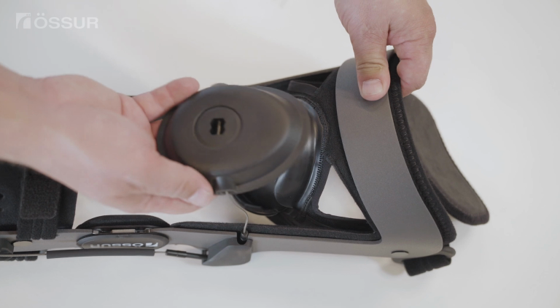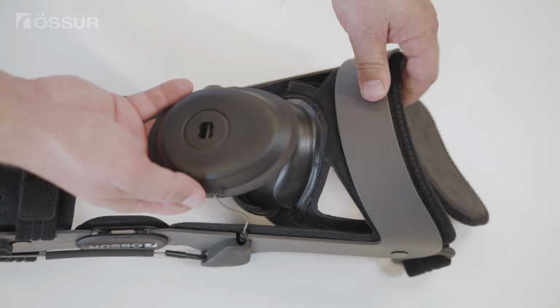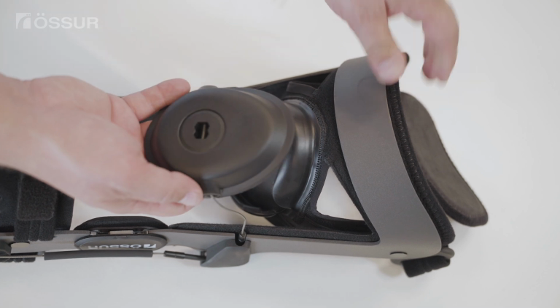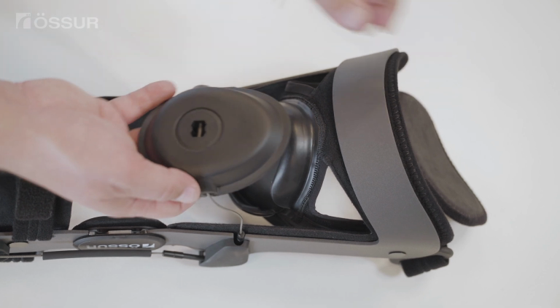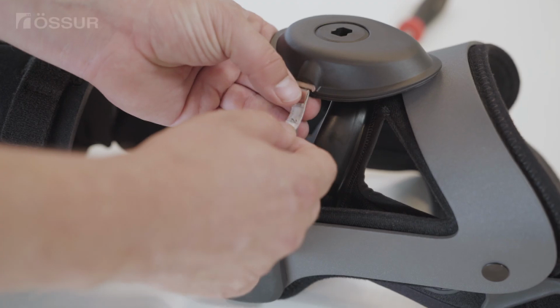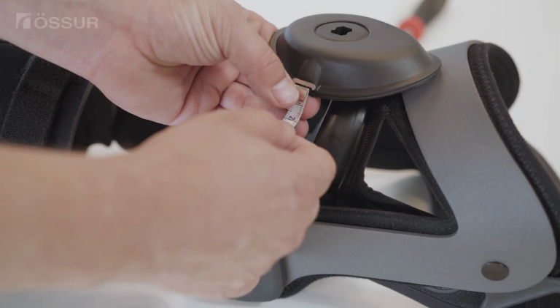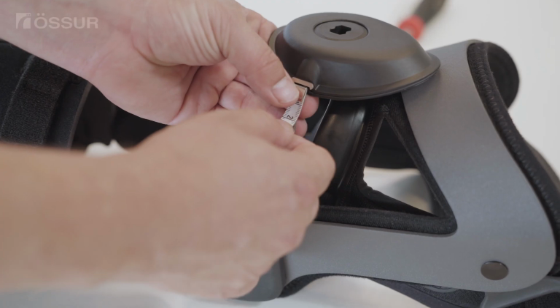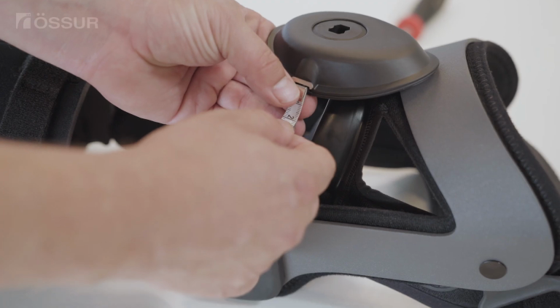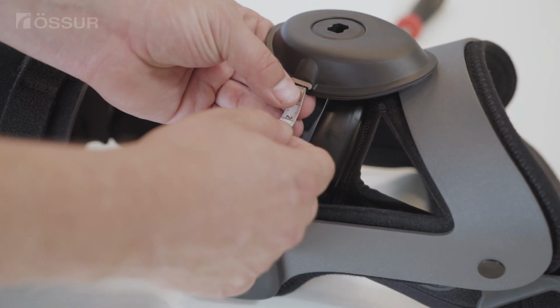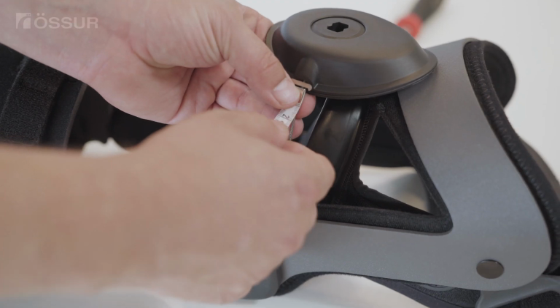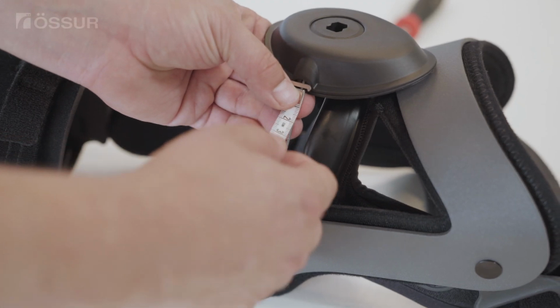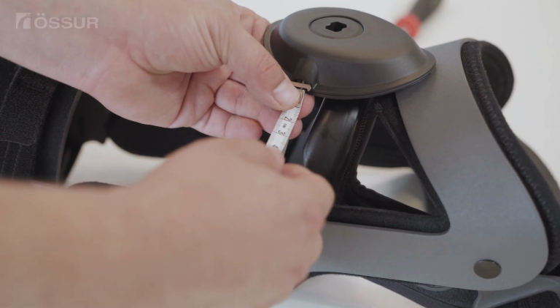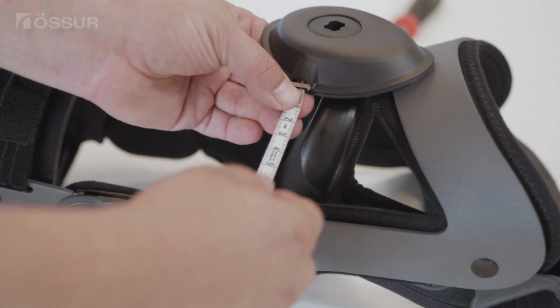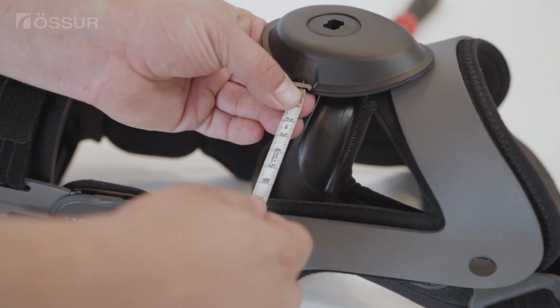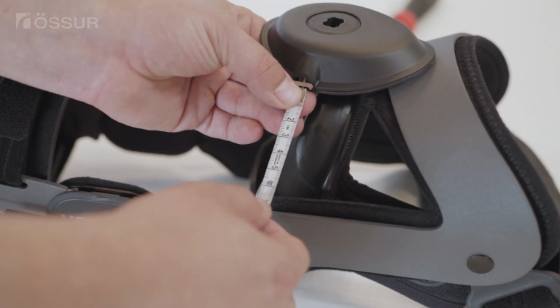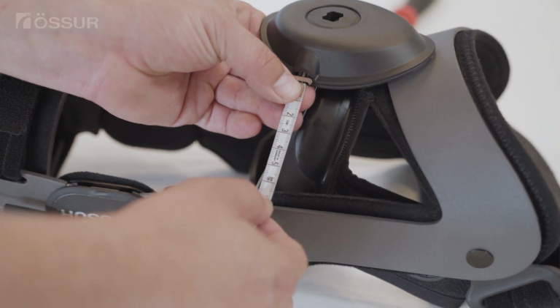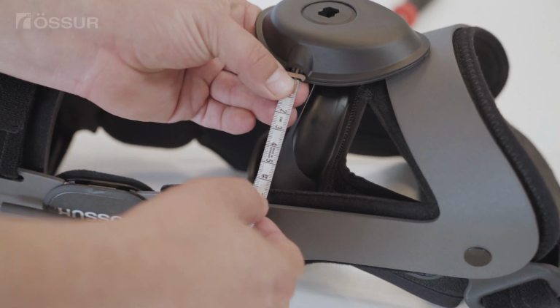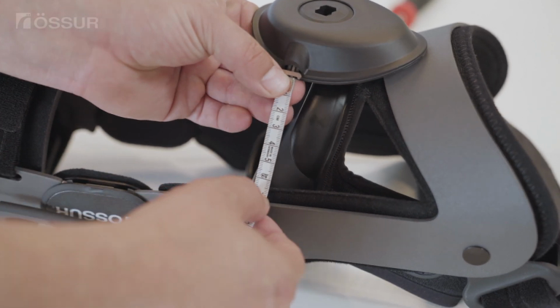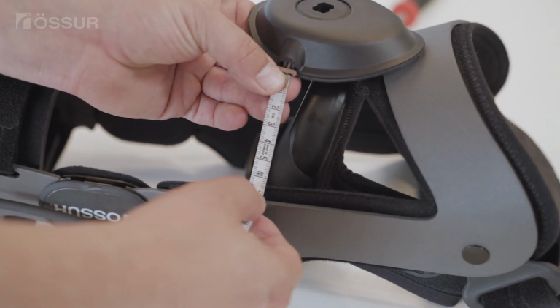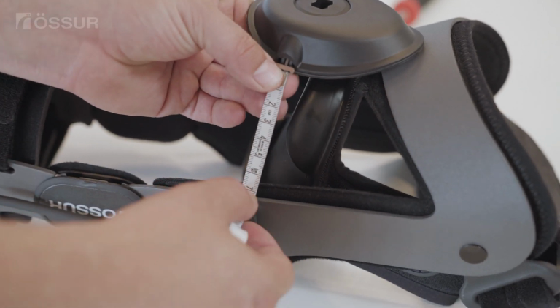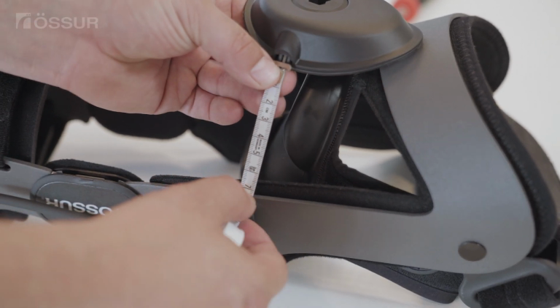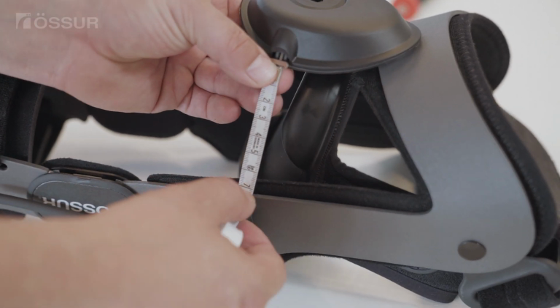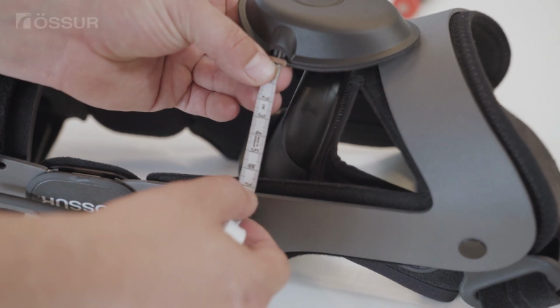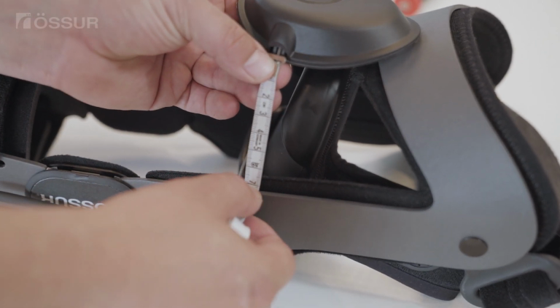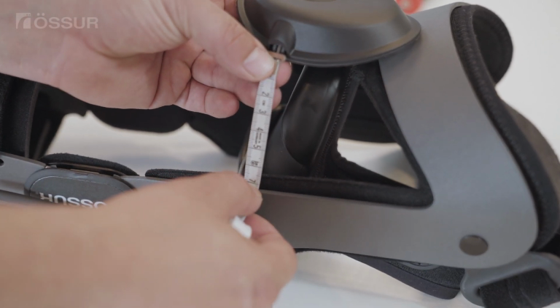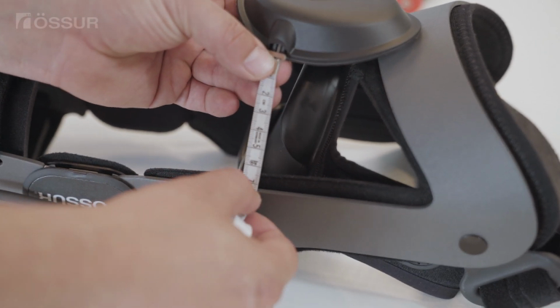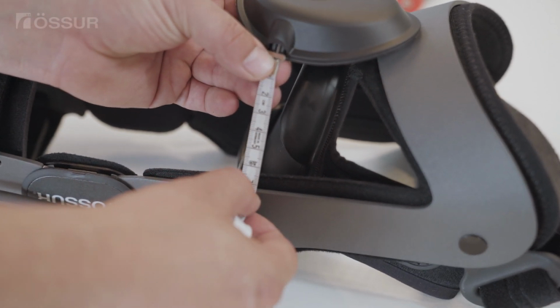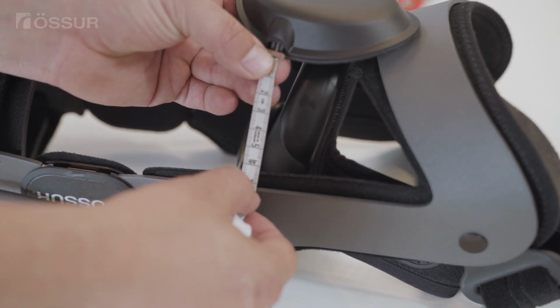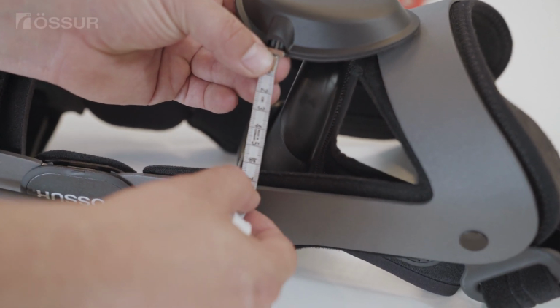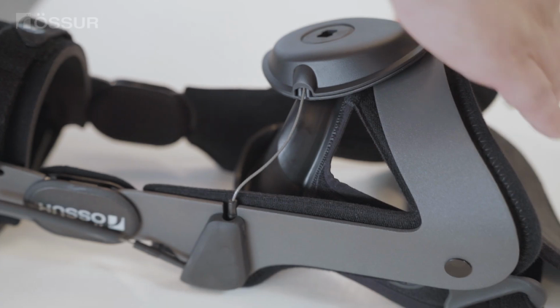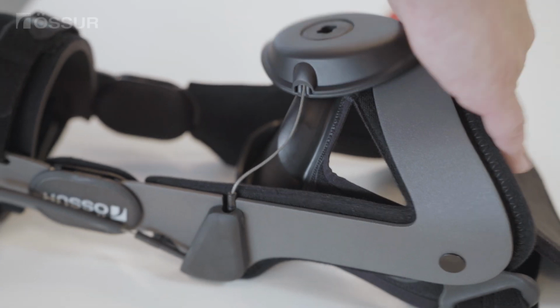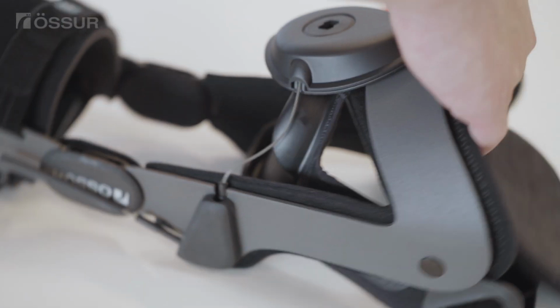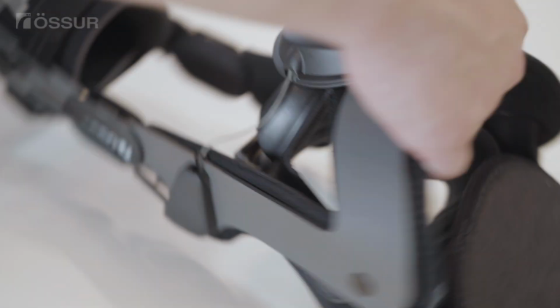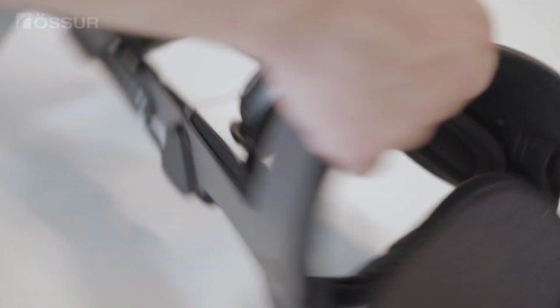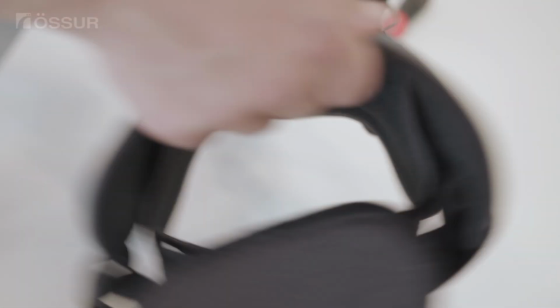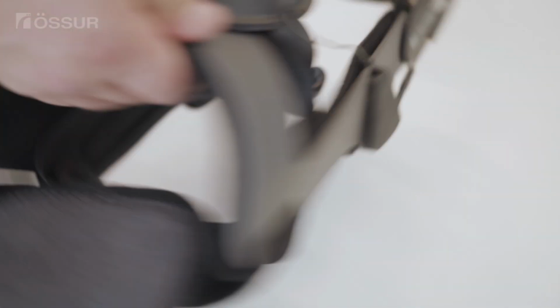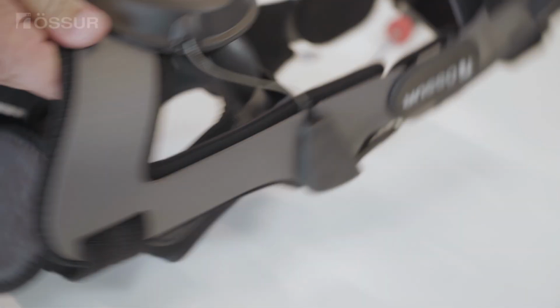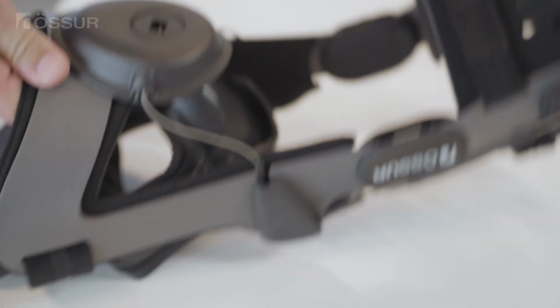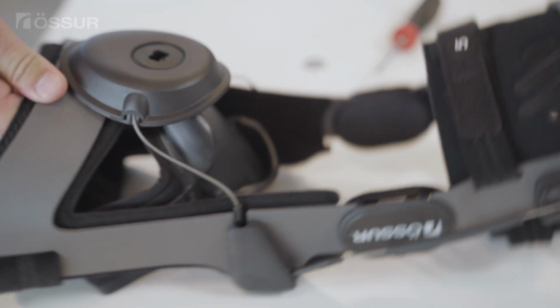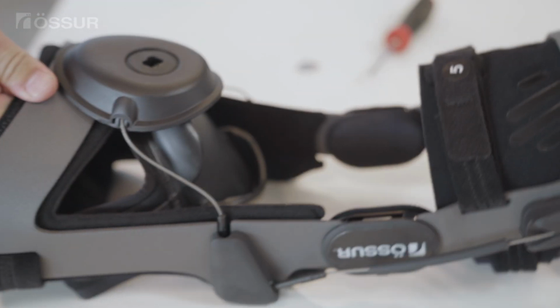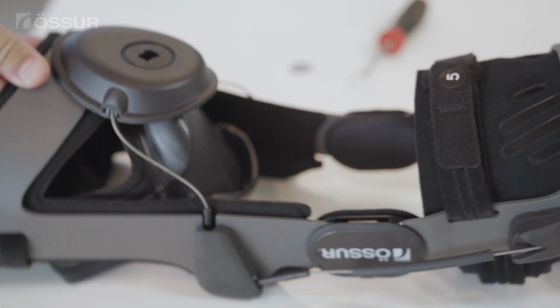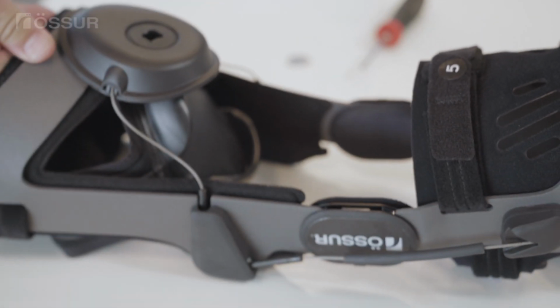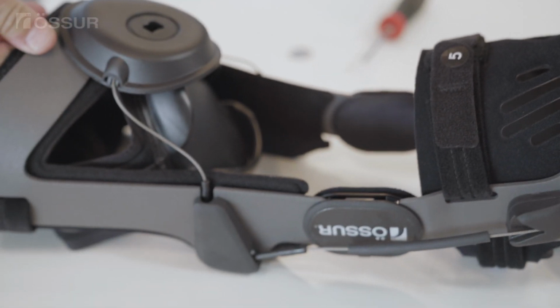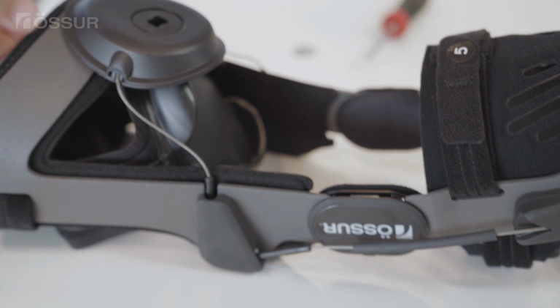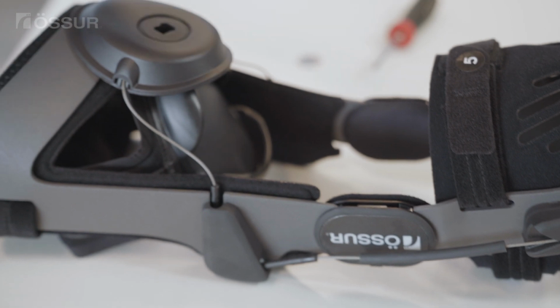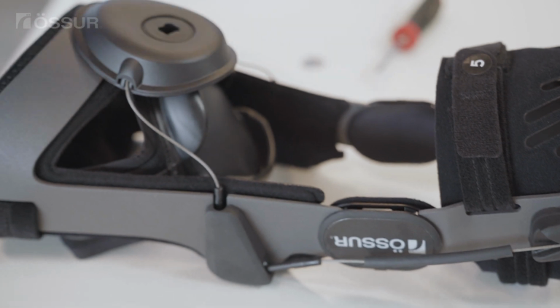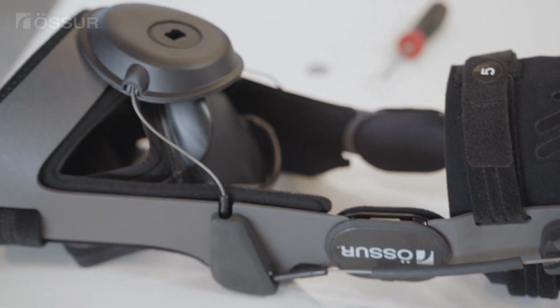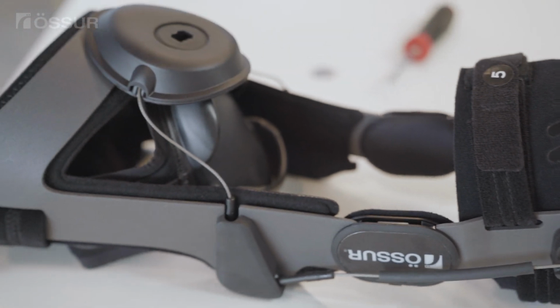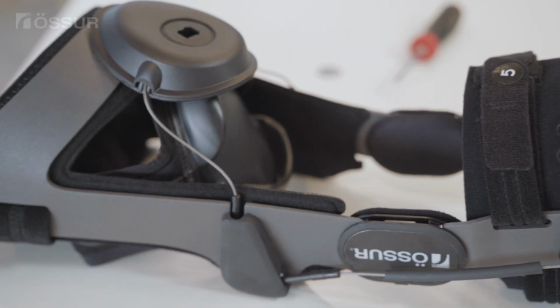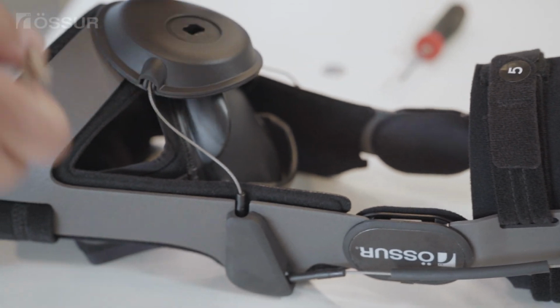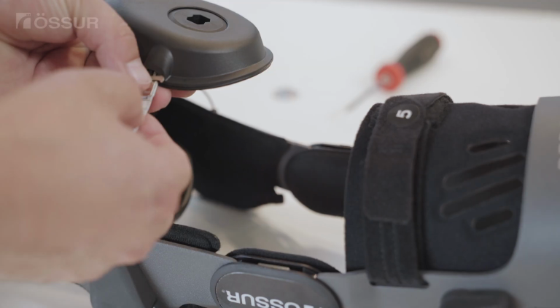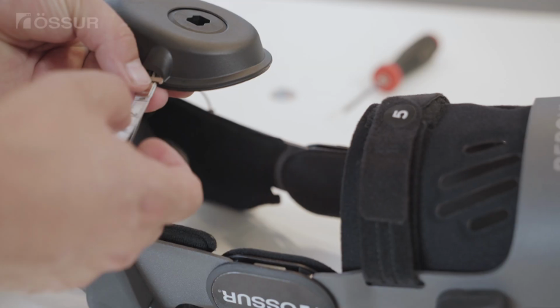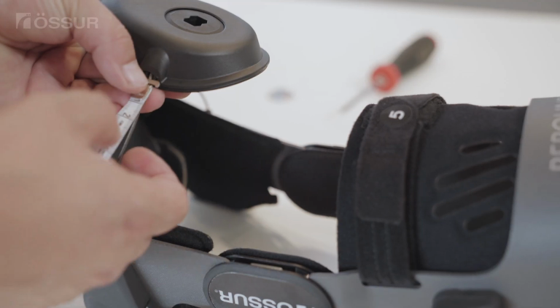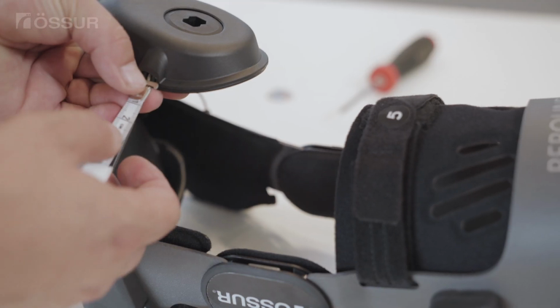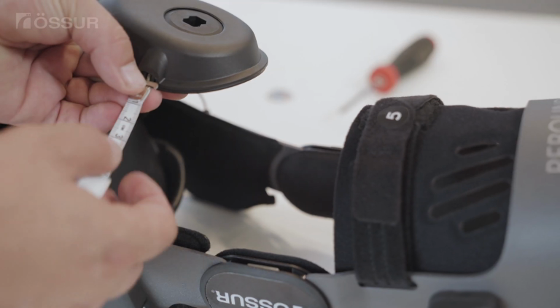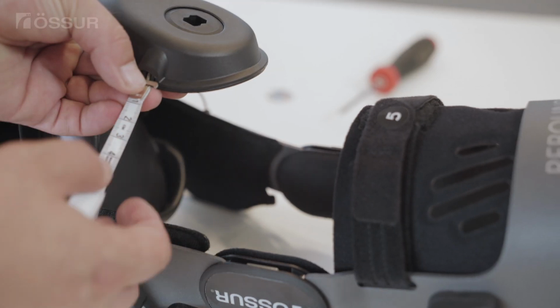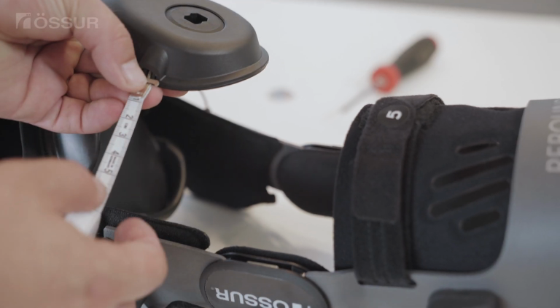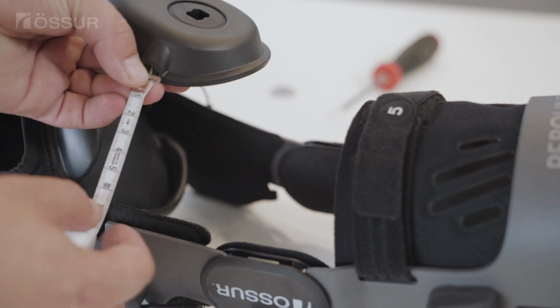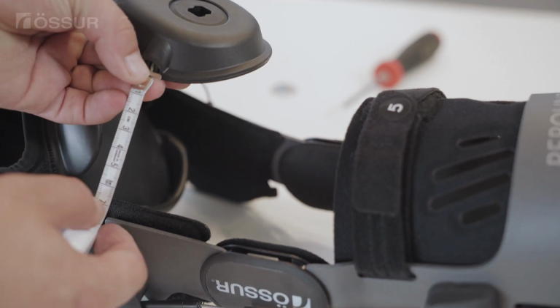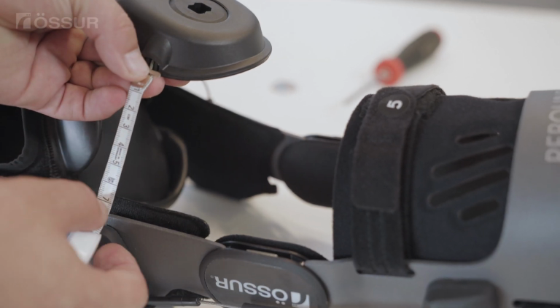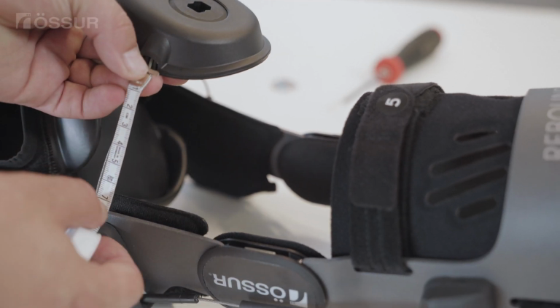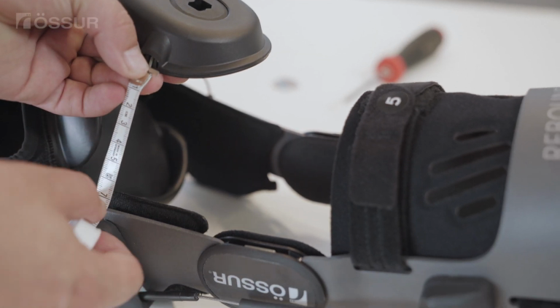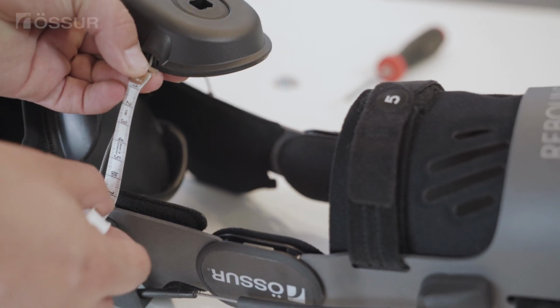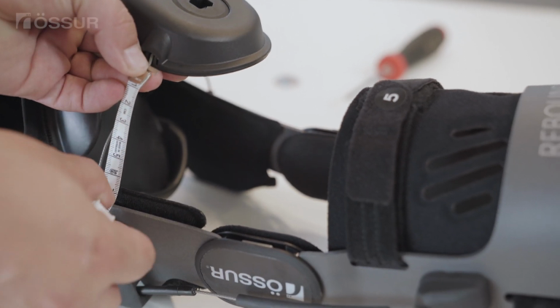To center the DTS, use a tape measure to ensure that the cable length is equal on each side of the DTS.